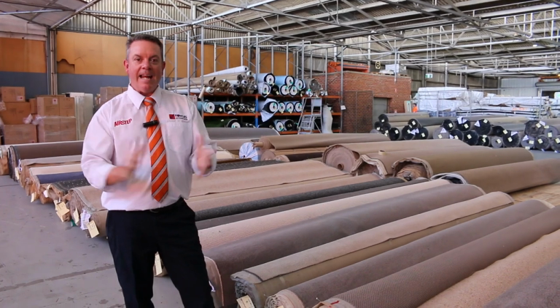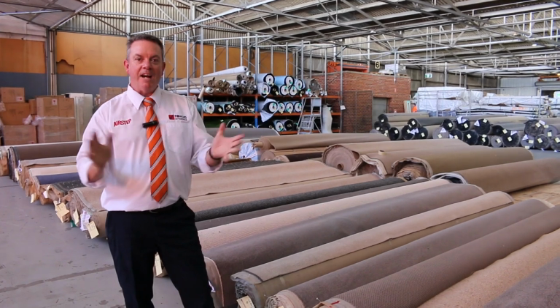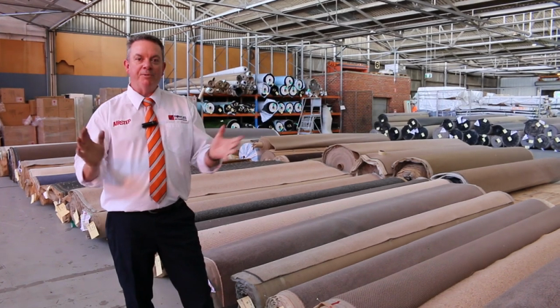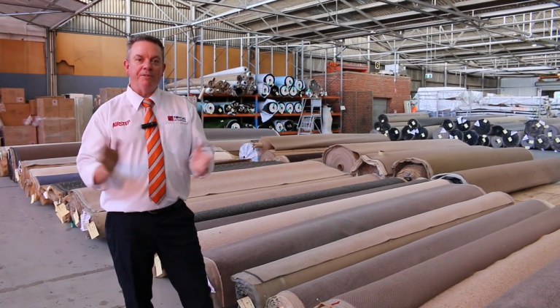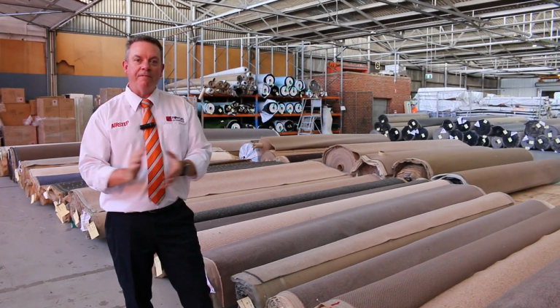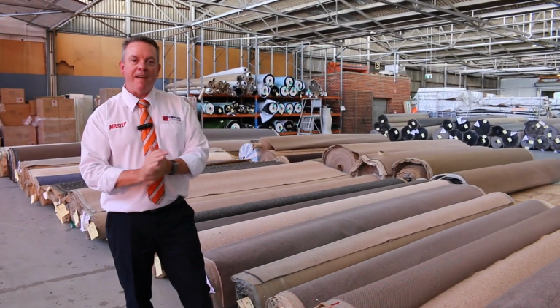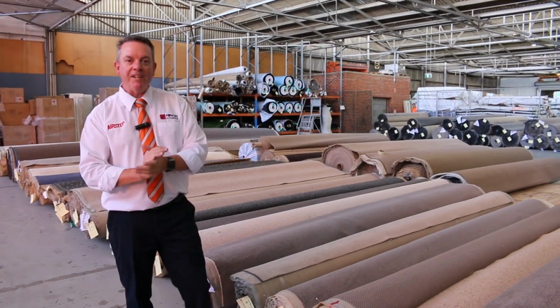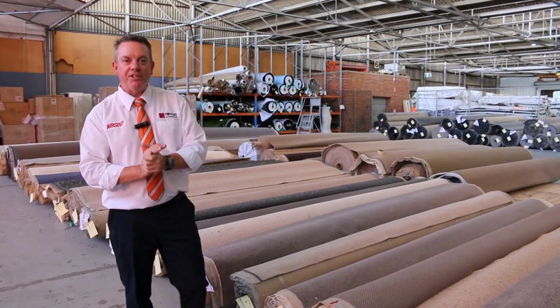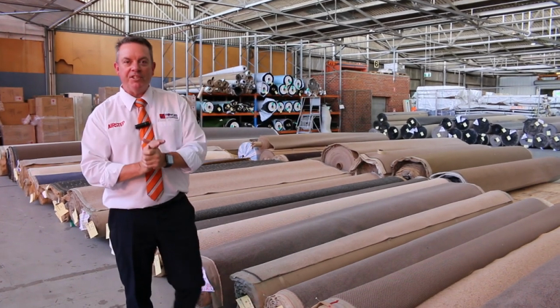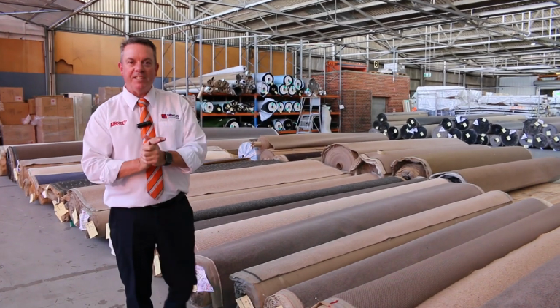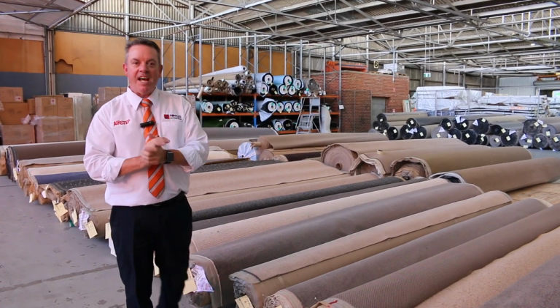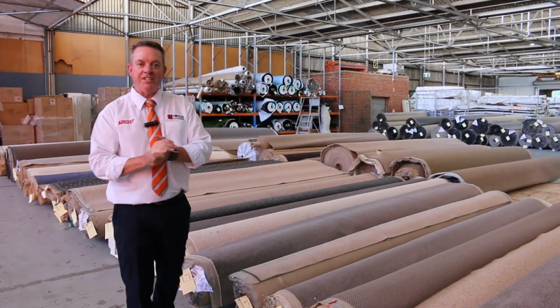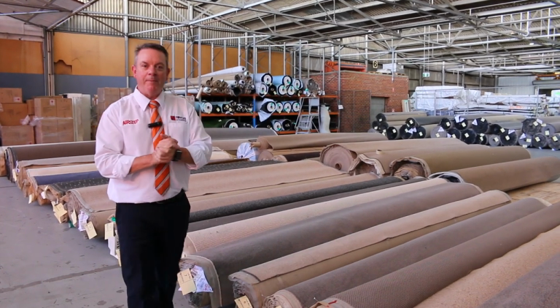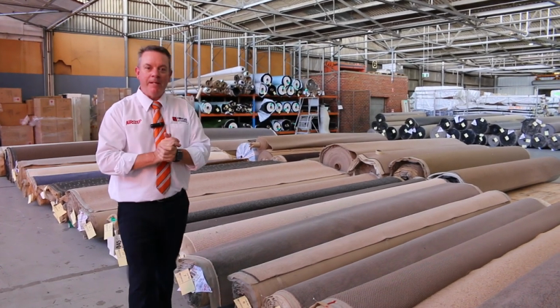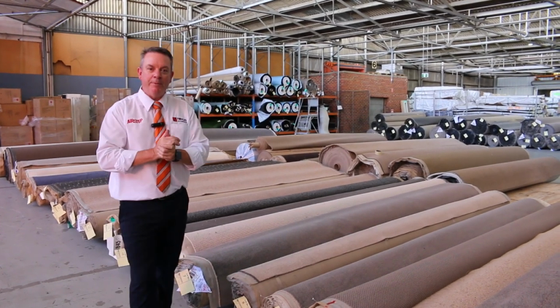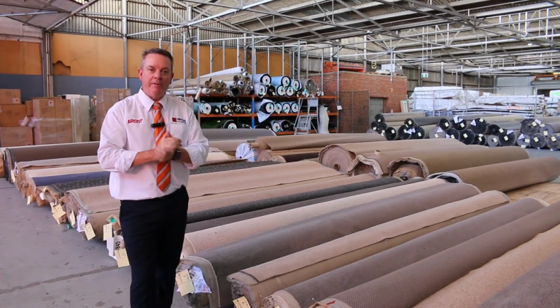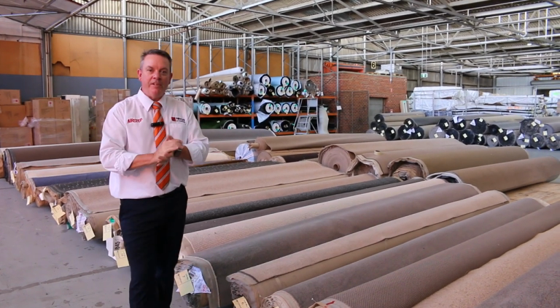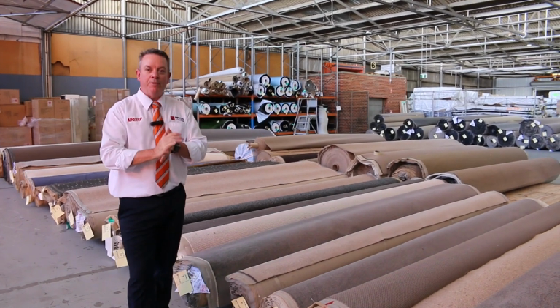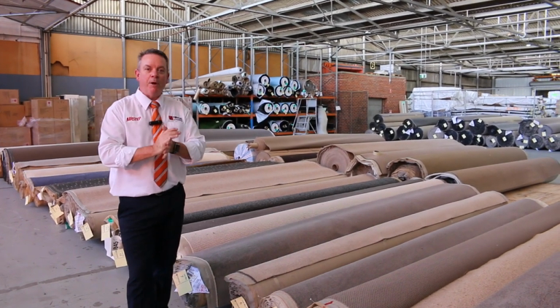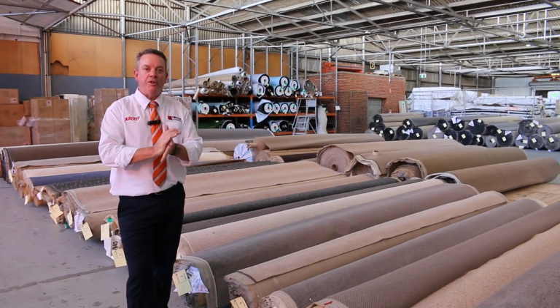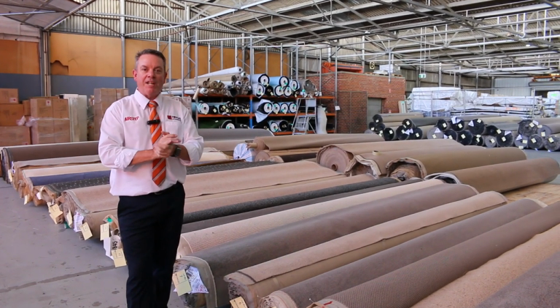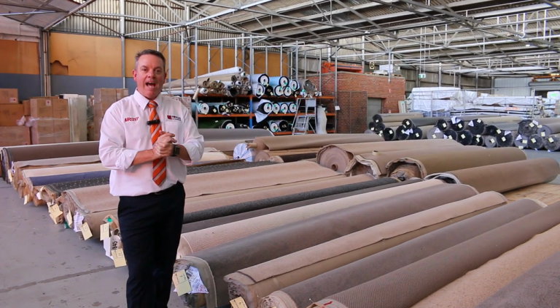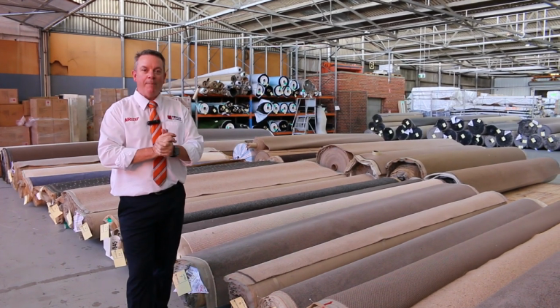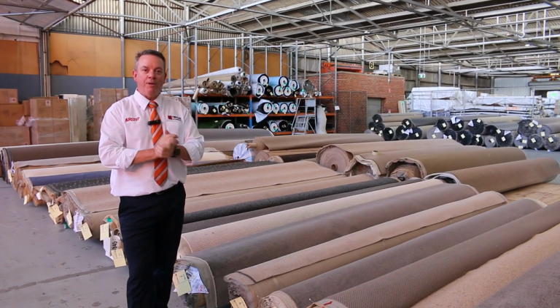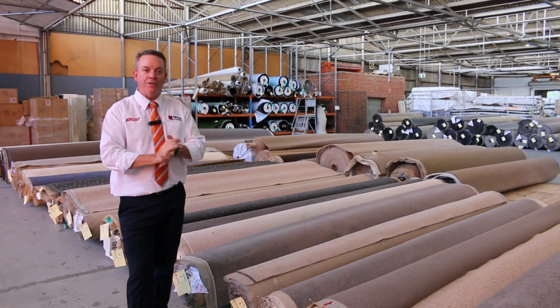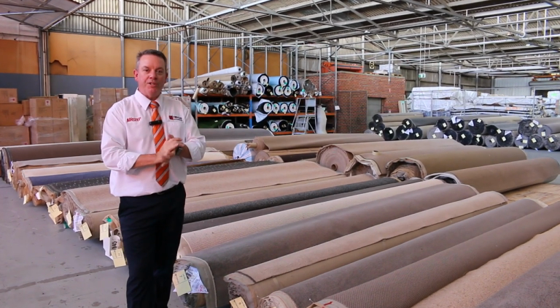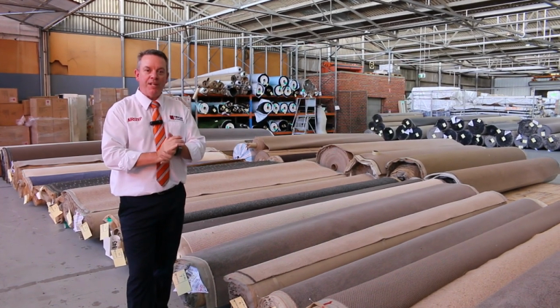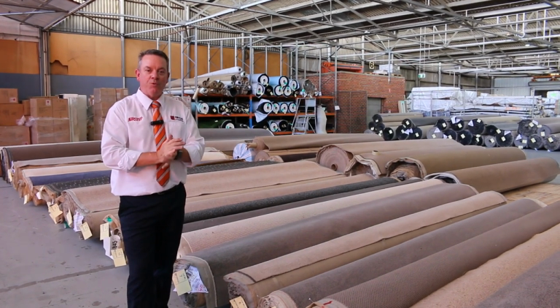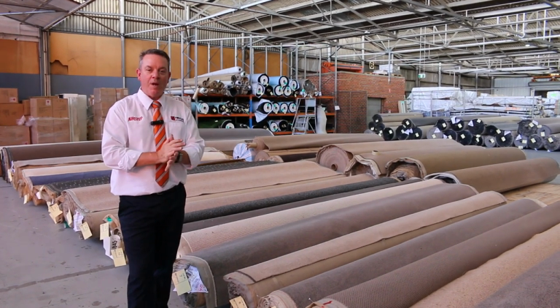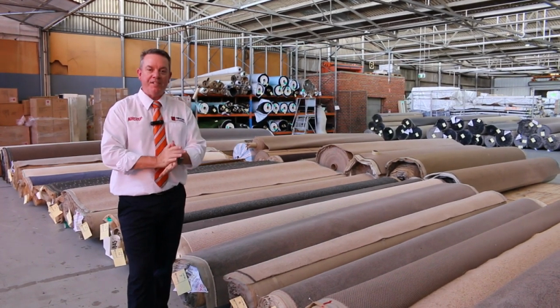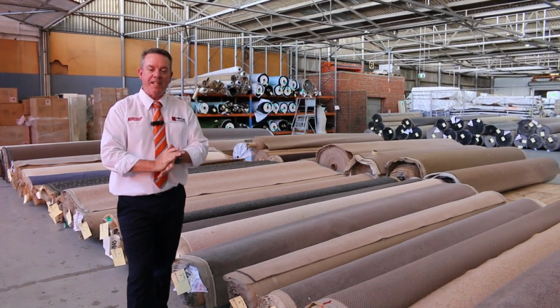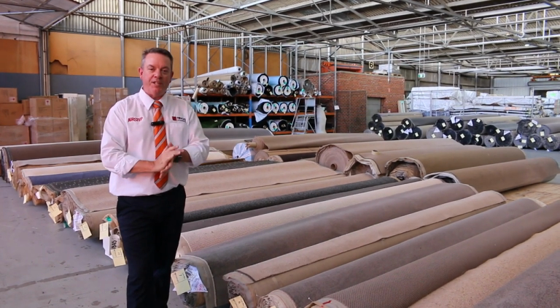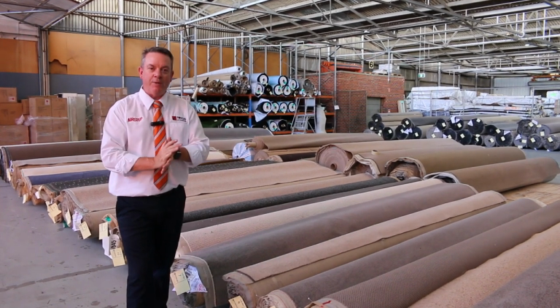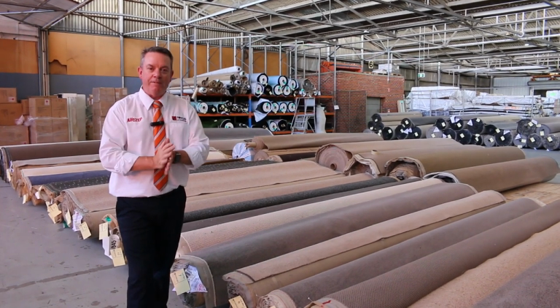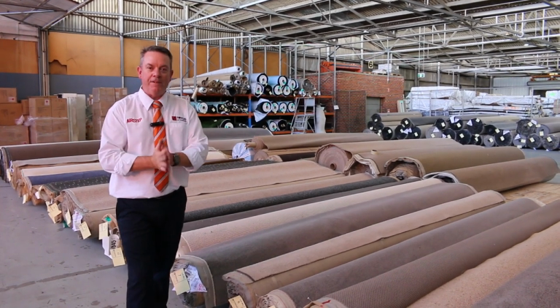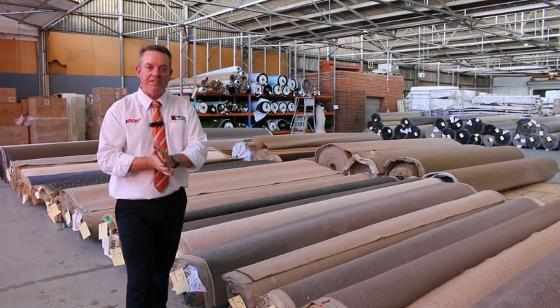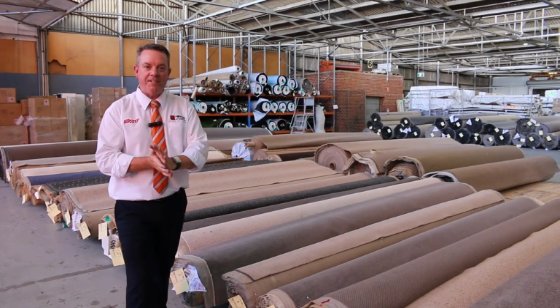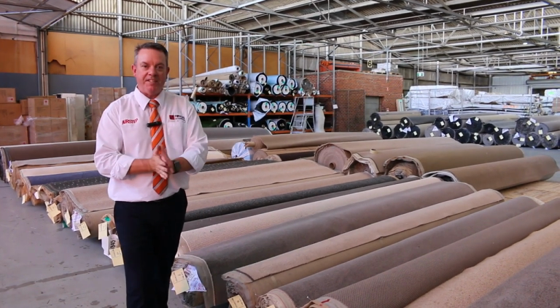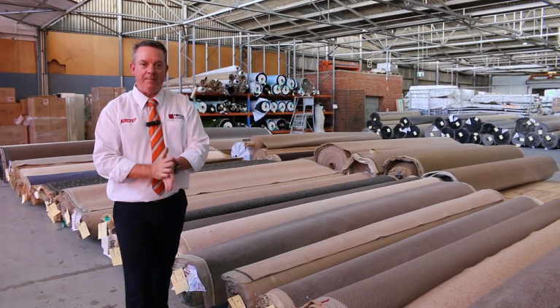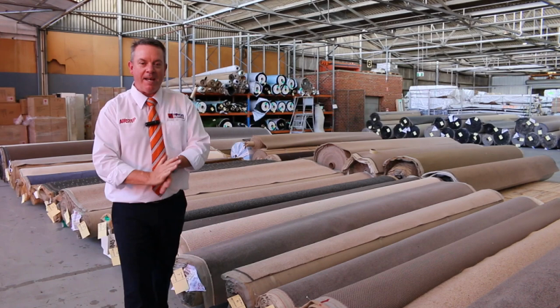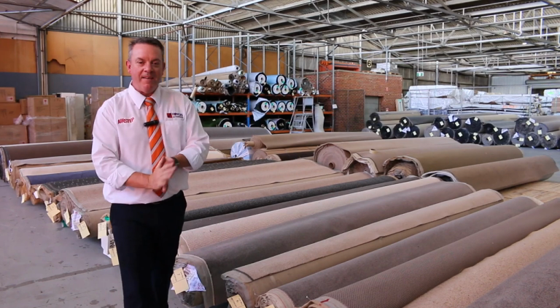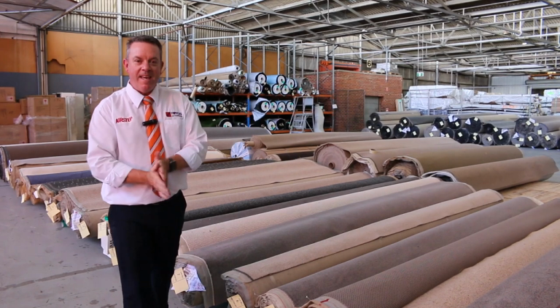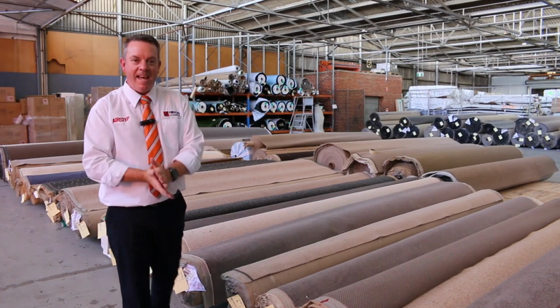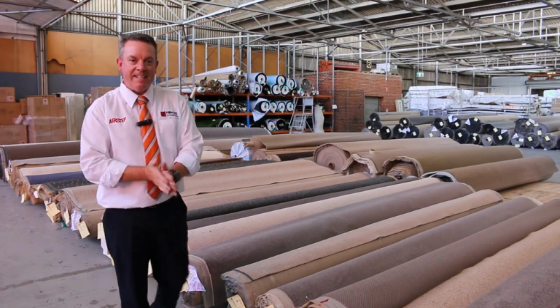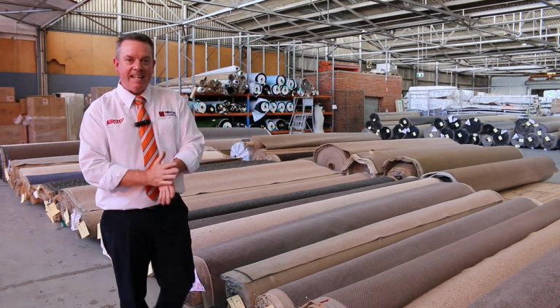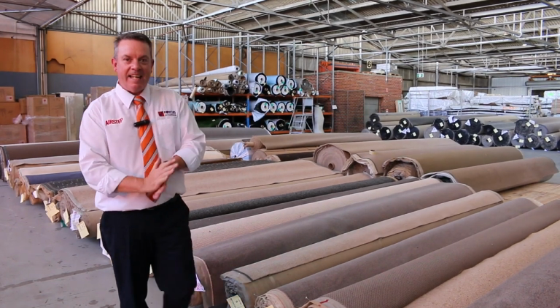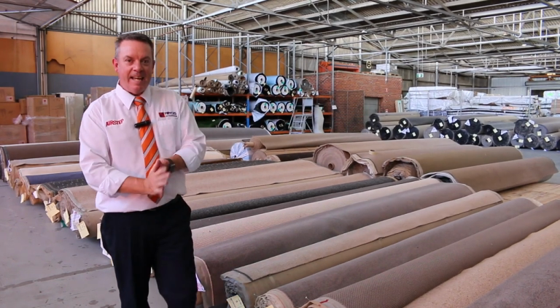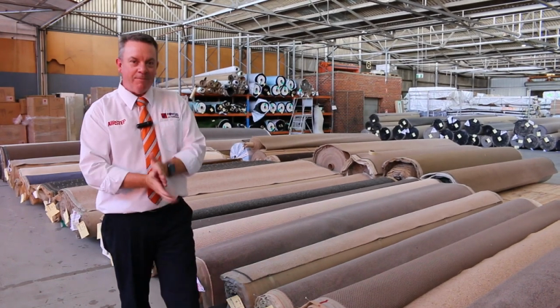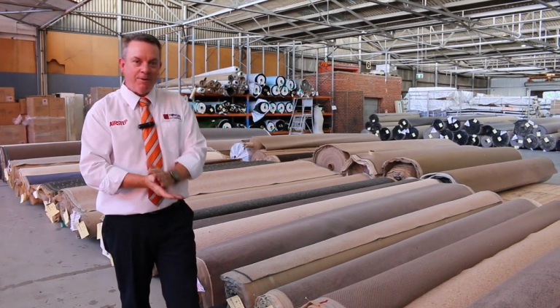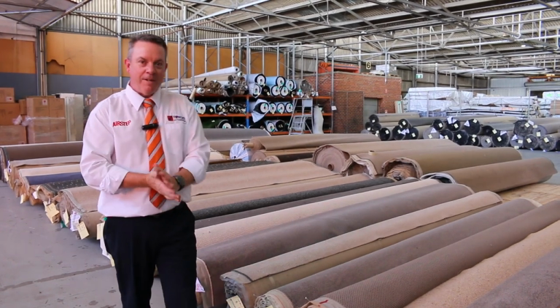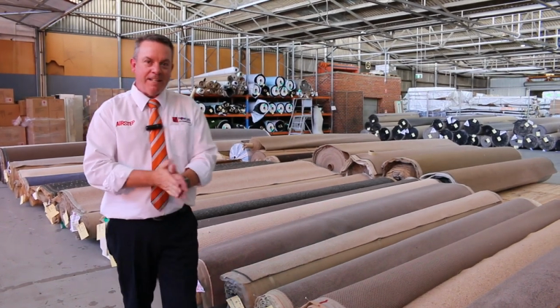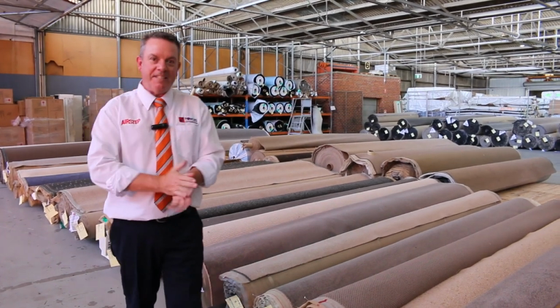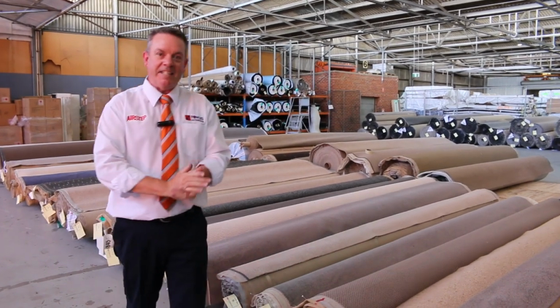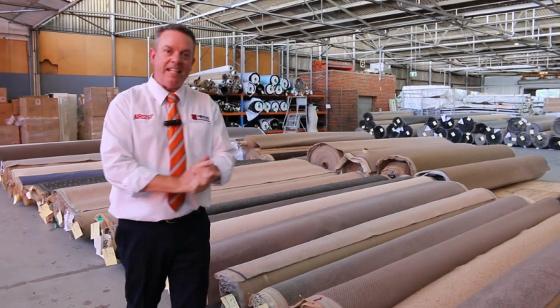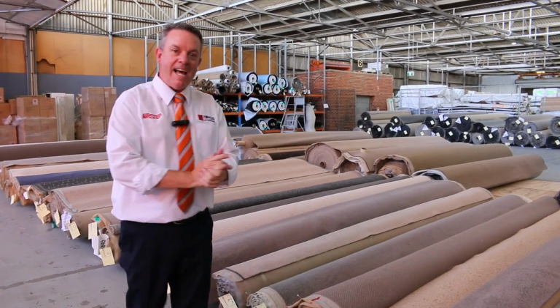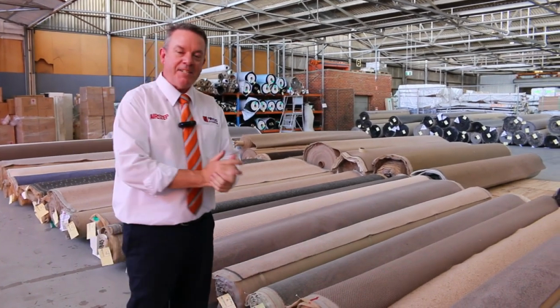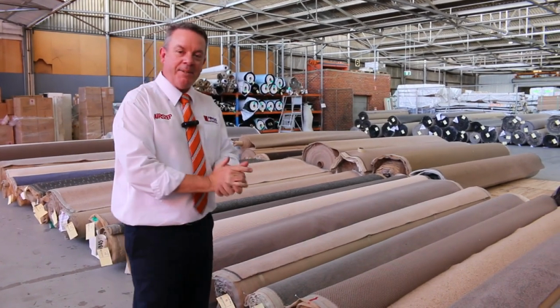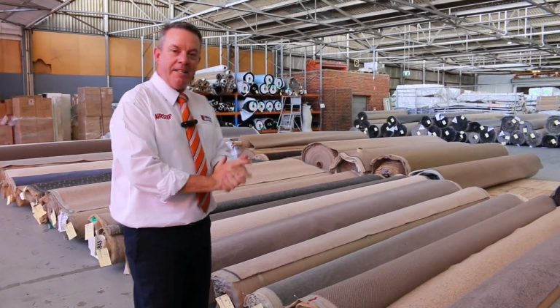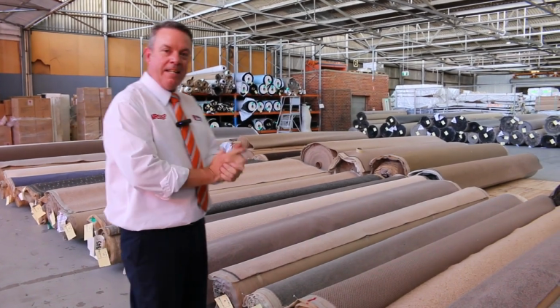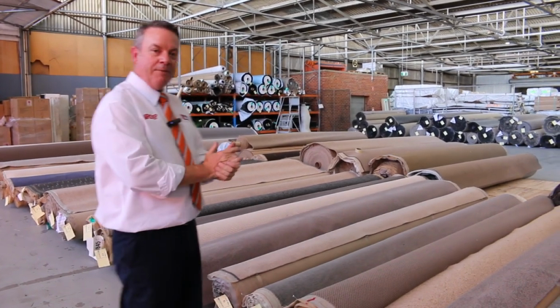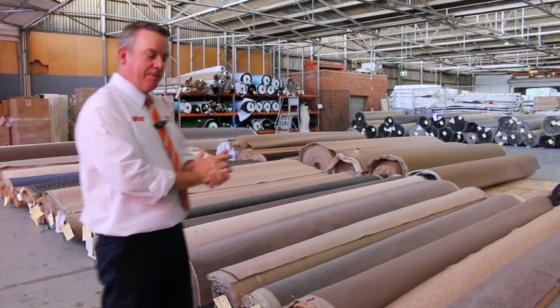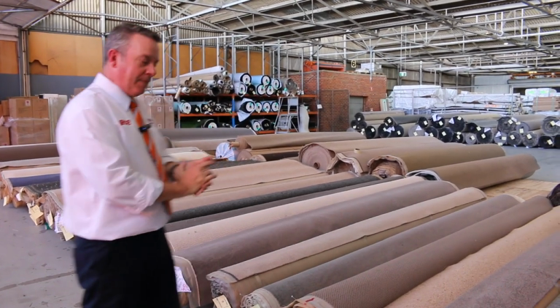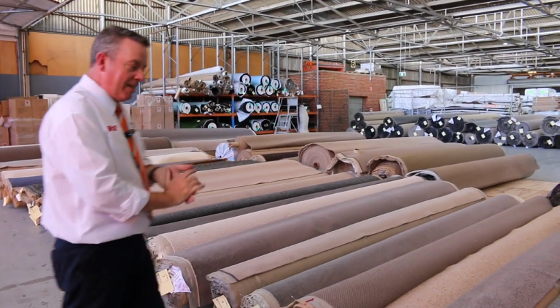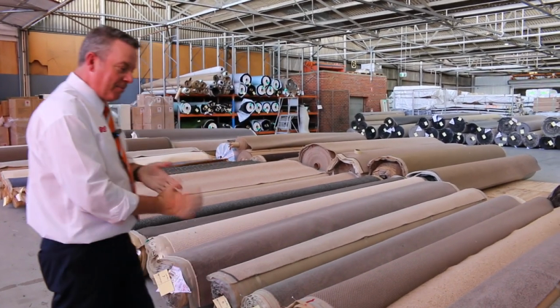G'day, I'm John from Vowels Auction and Sales. I'm here to preview tomorrow's carpet auction. It's Wednesday, the 21st of December at 10am. This is the last one of the year, would you believe?